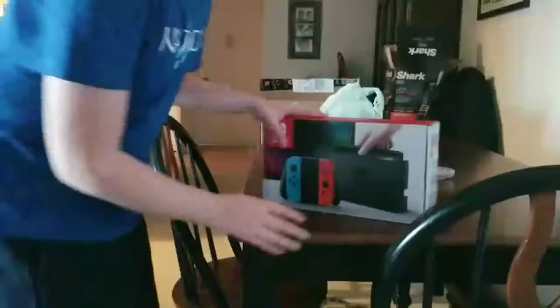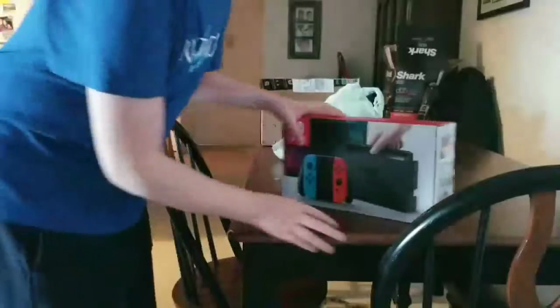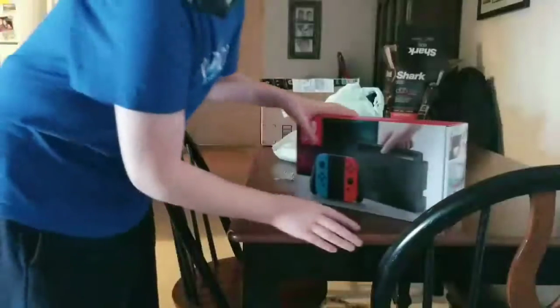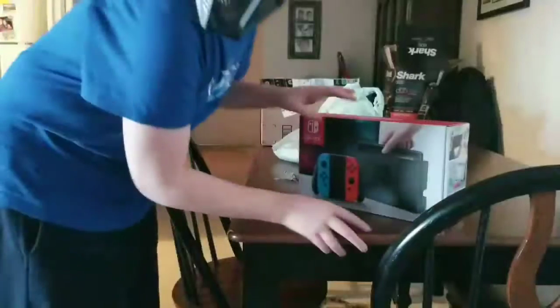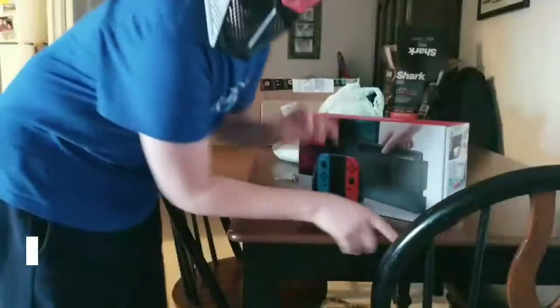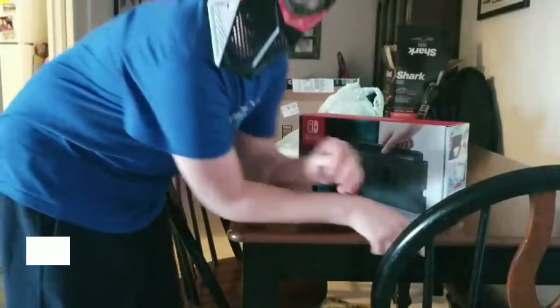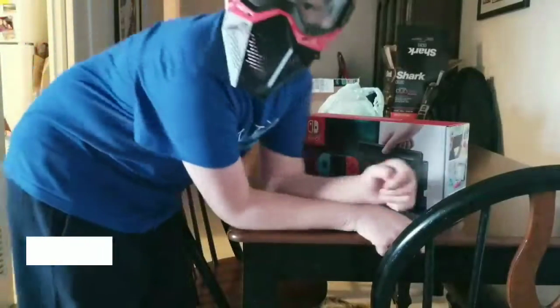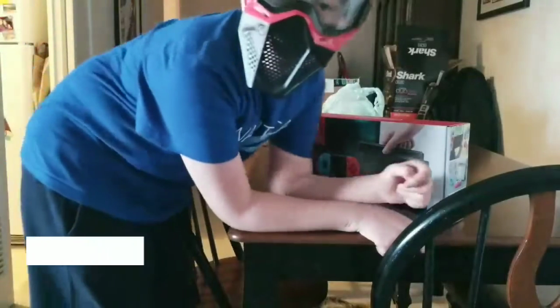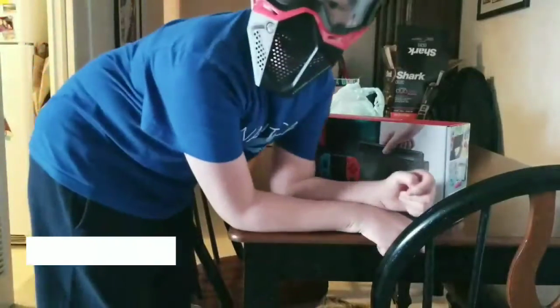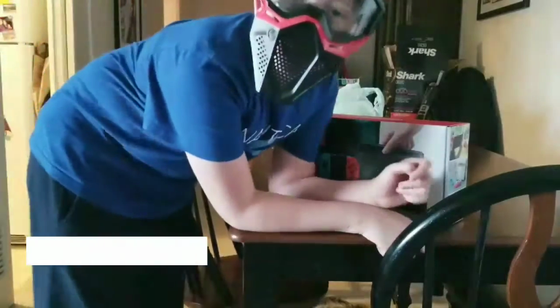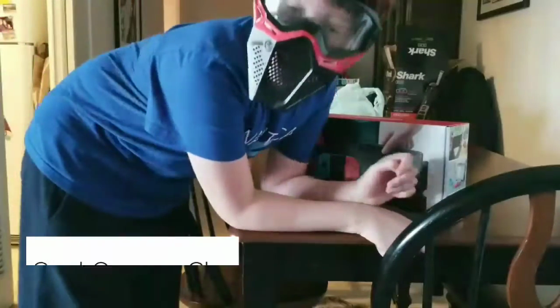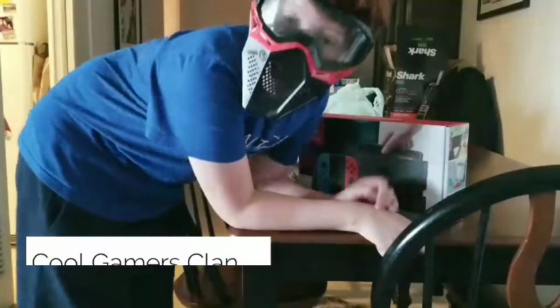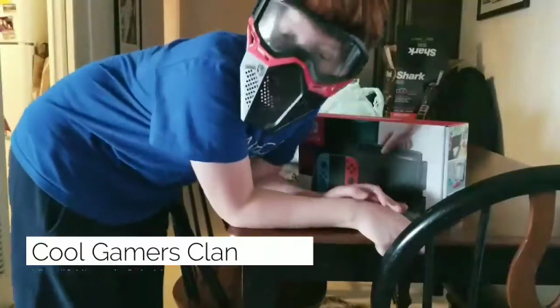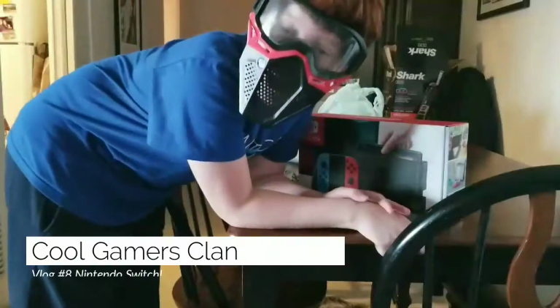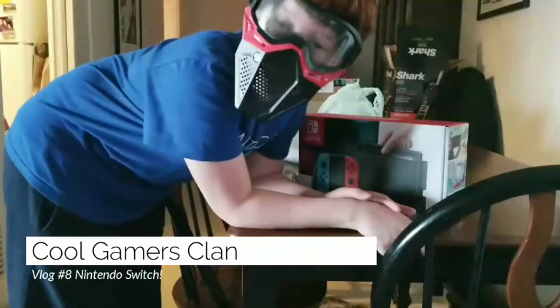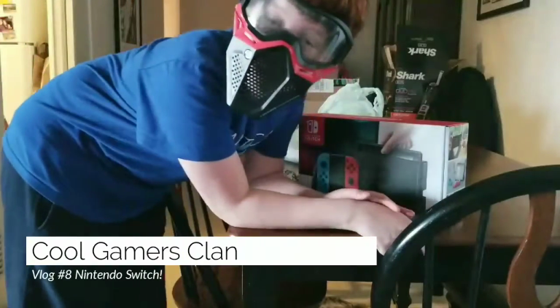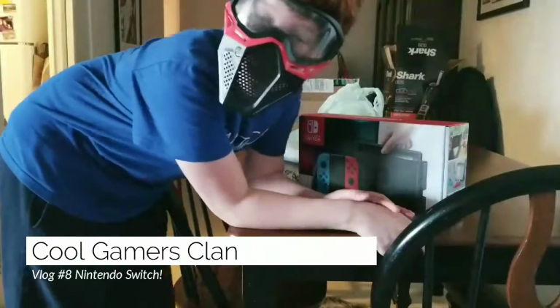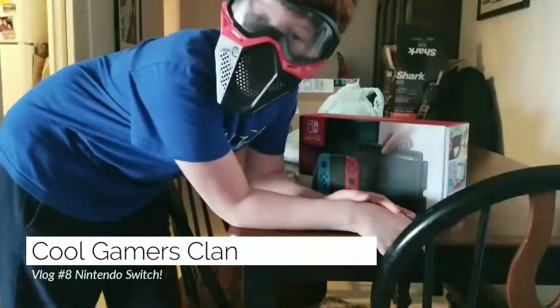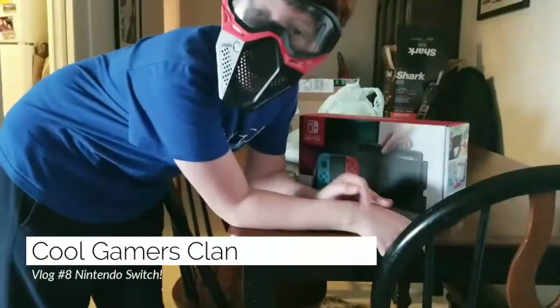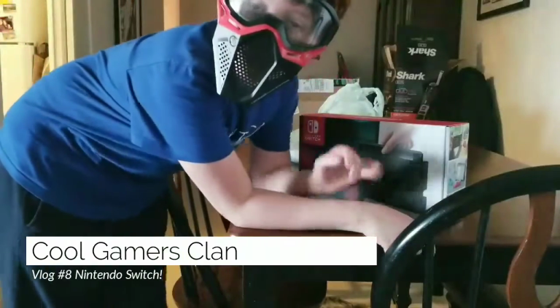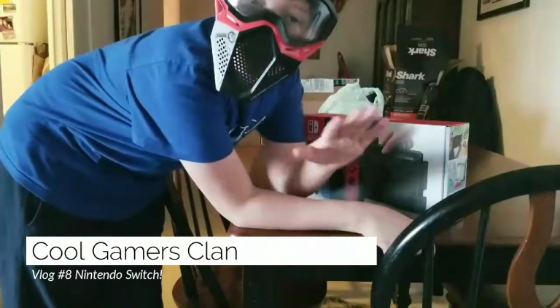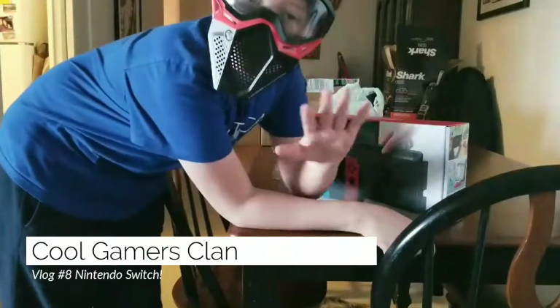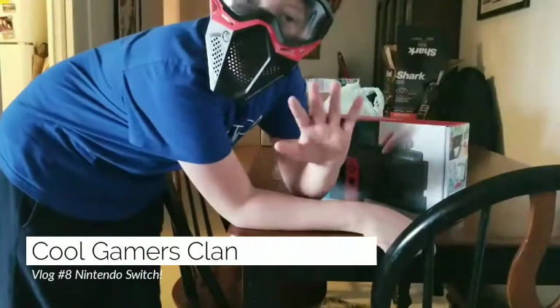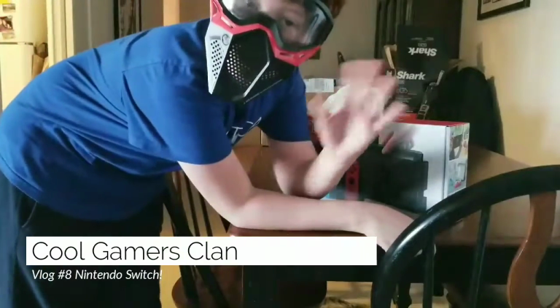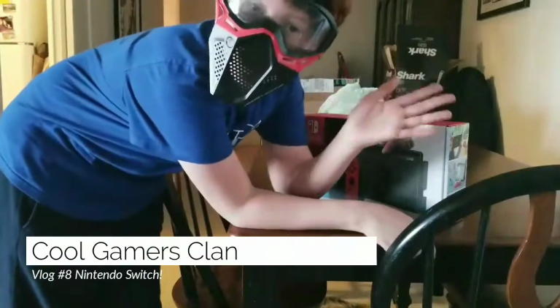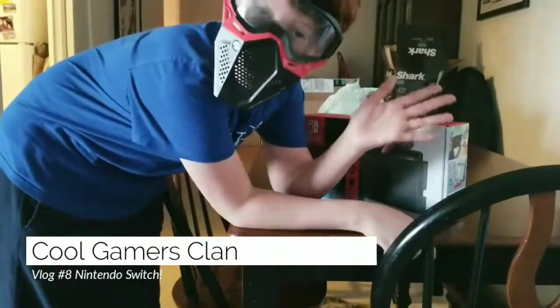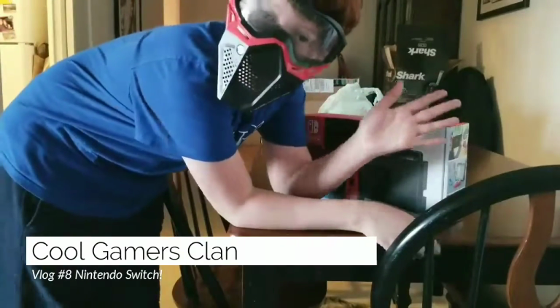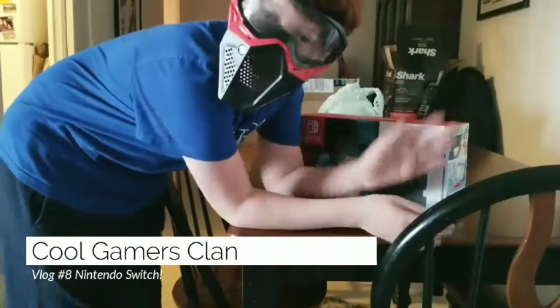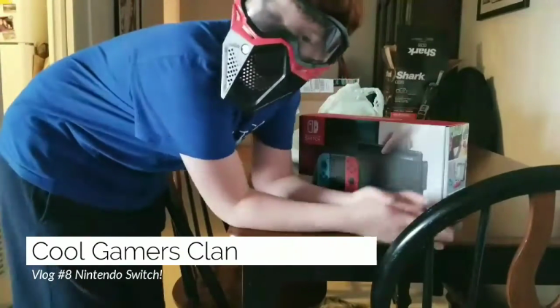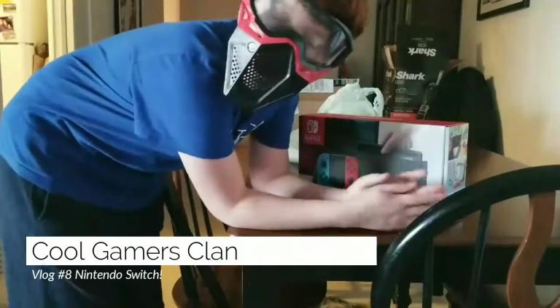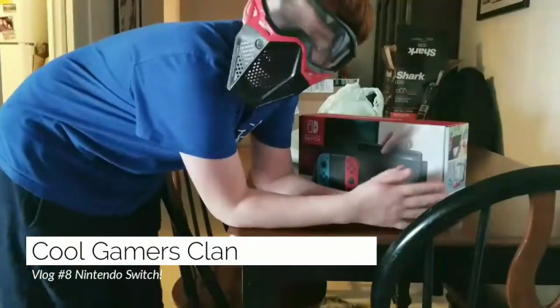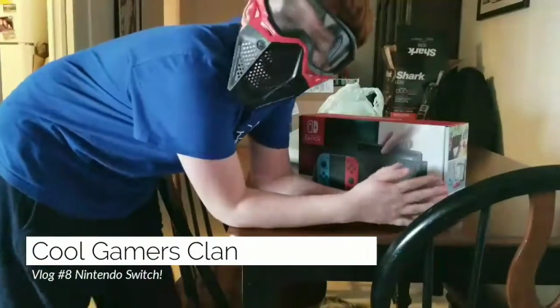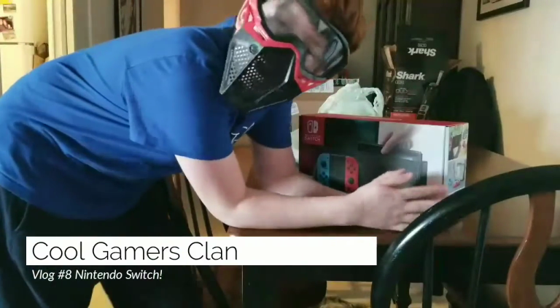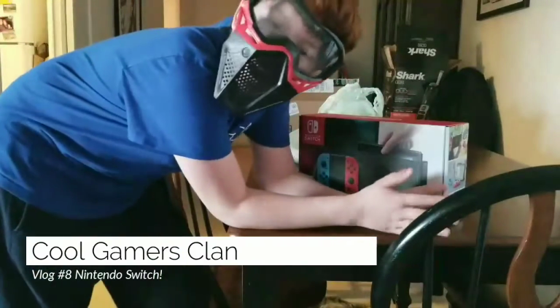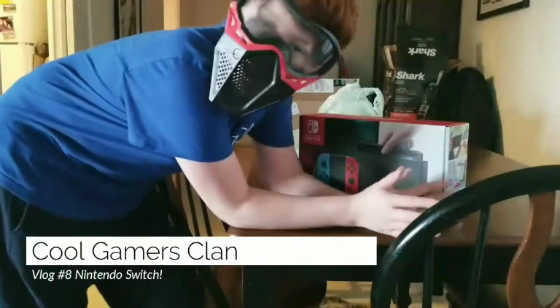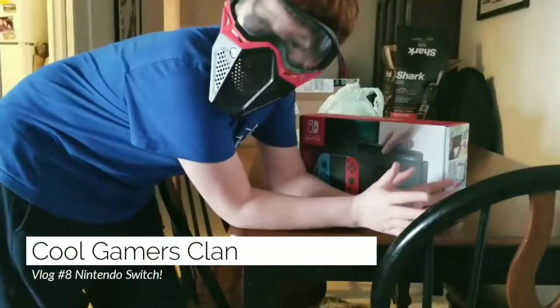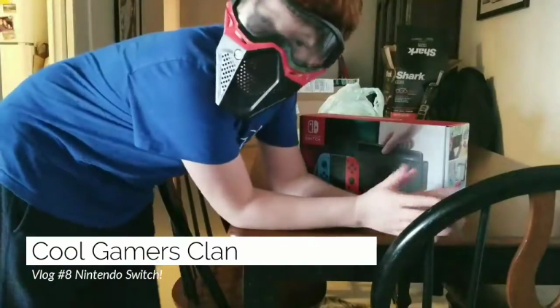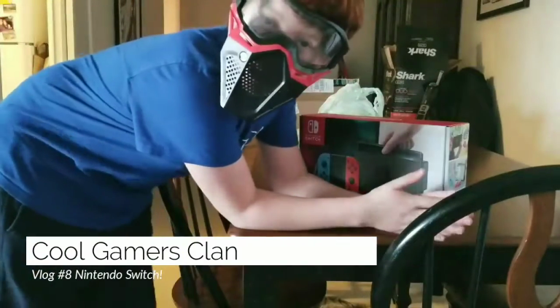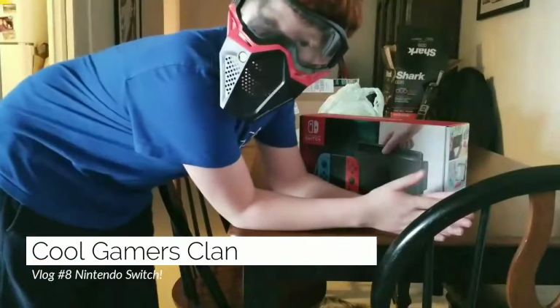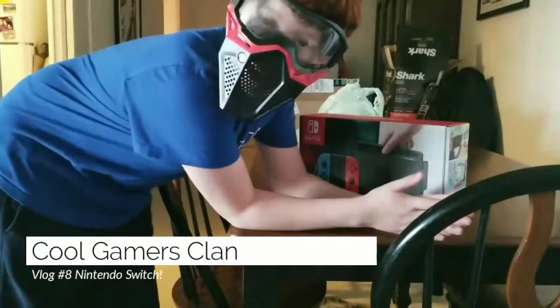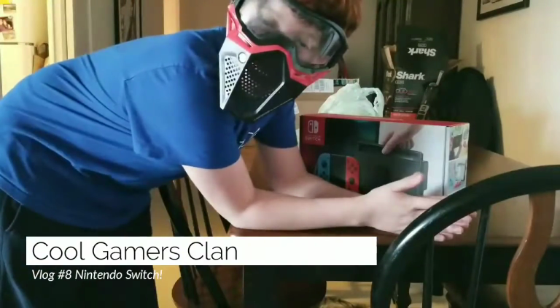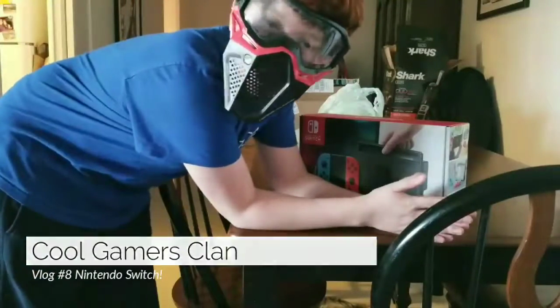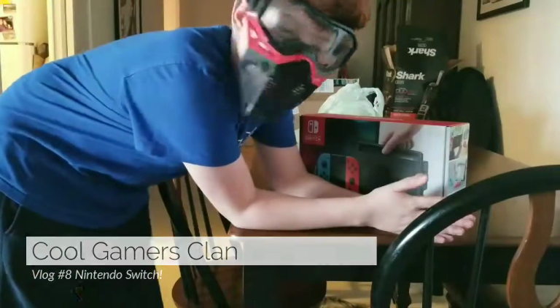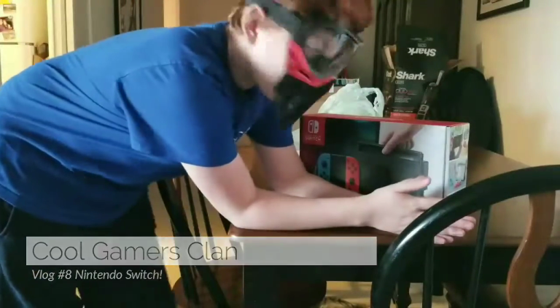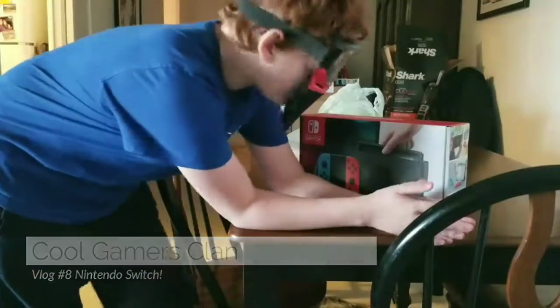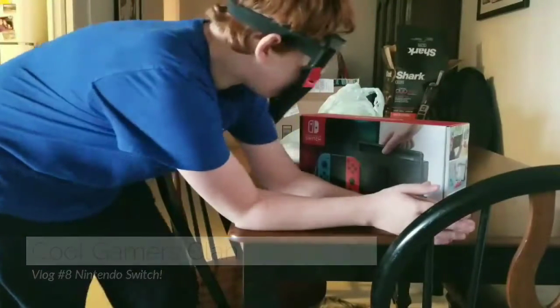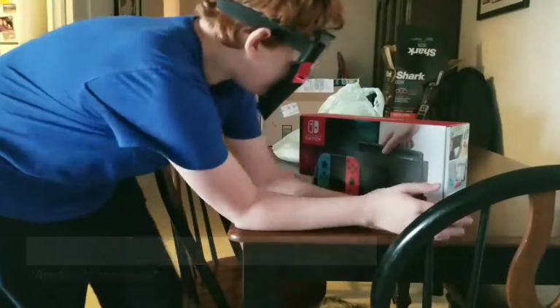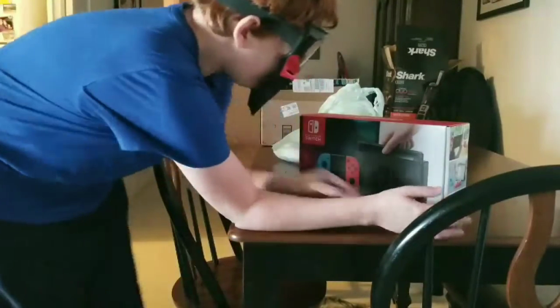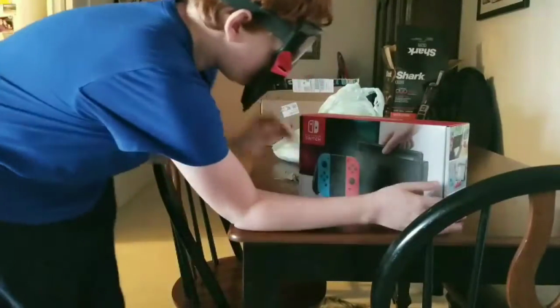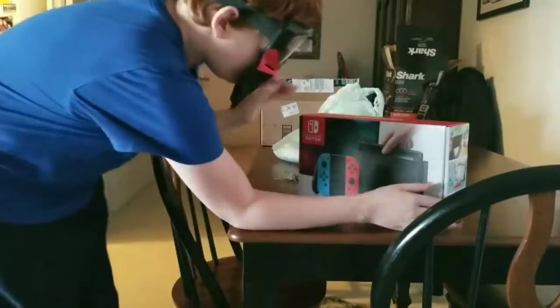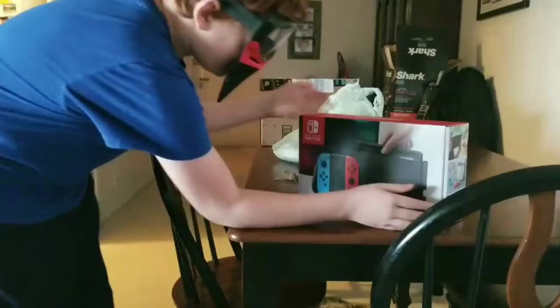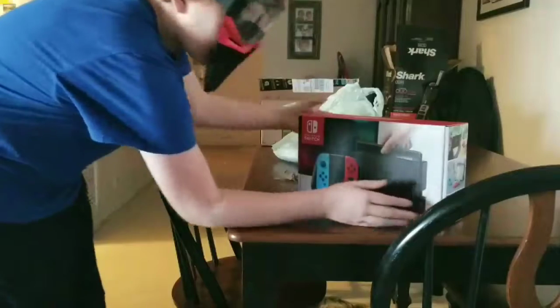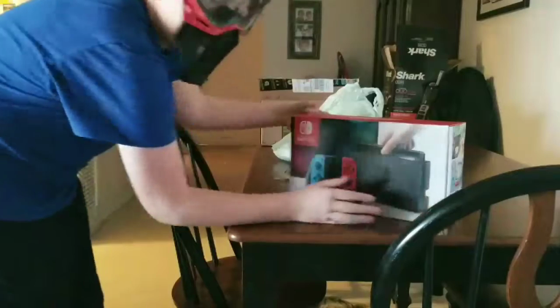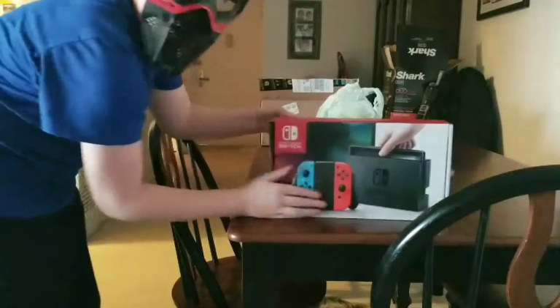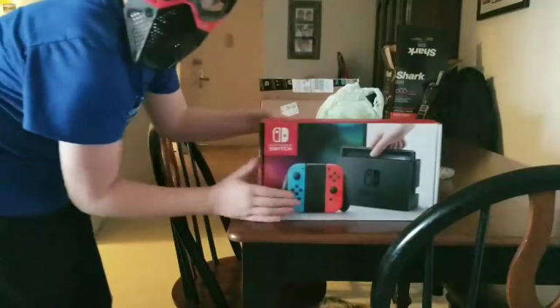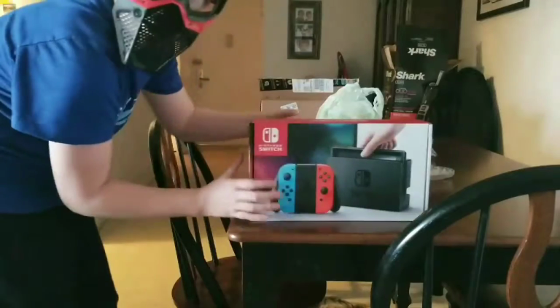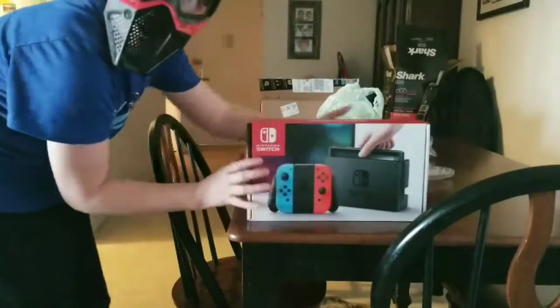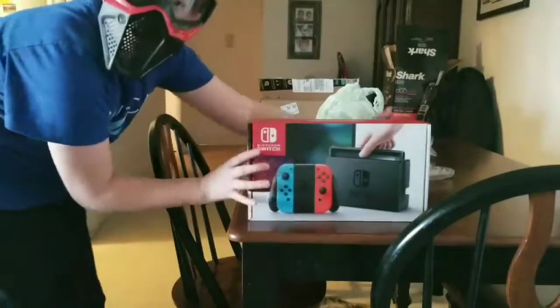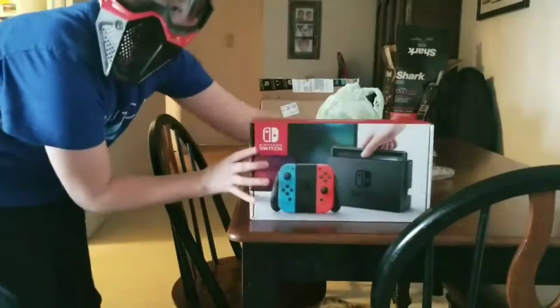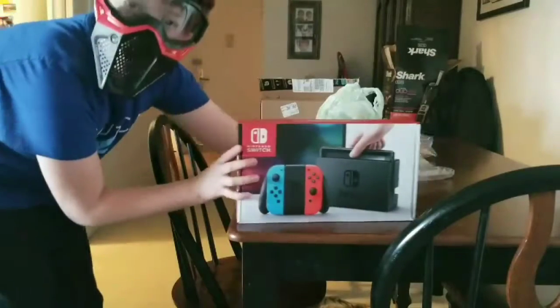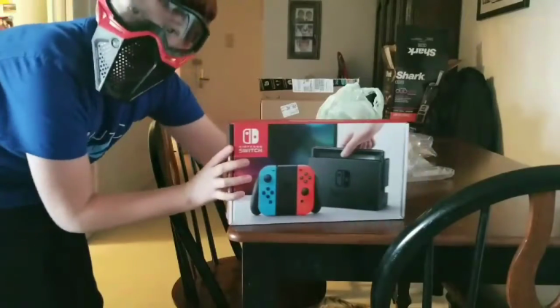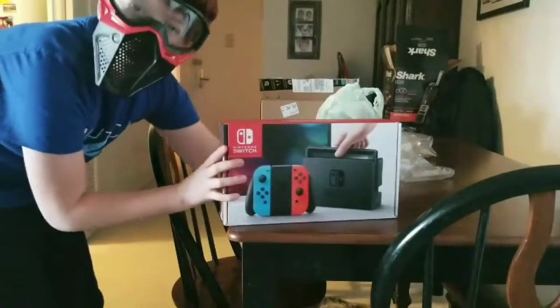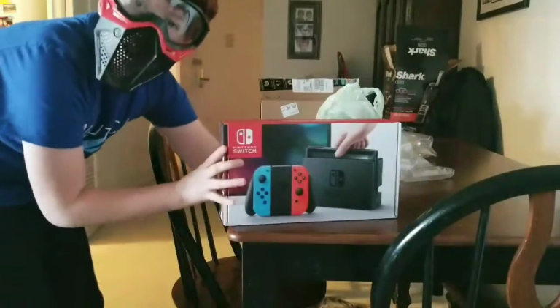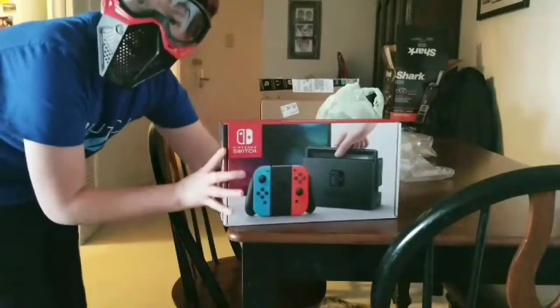Hello guys and welcome back to another video. Today we're going to be doing a Nintendo Switch opening.